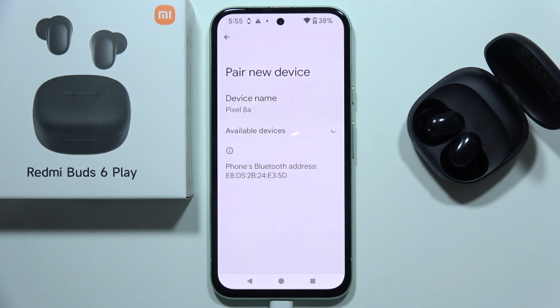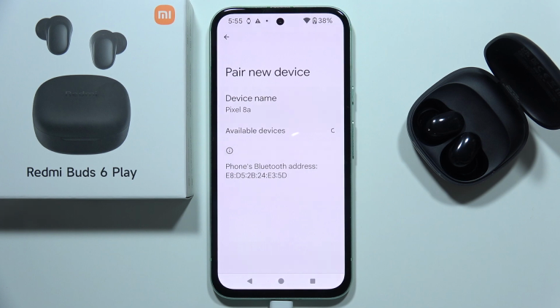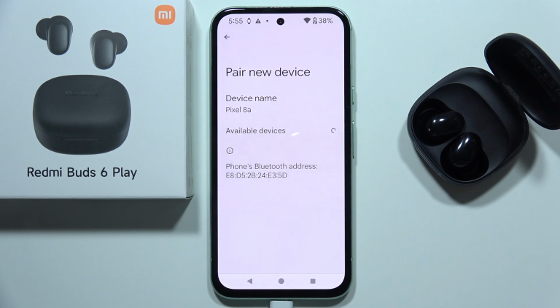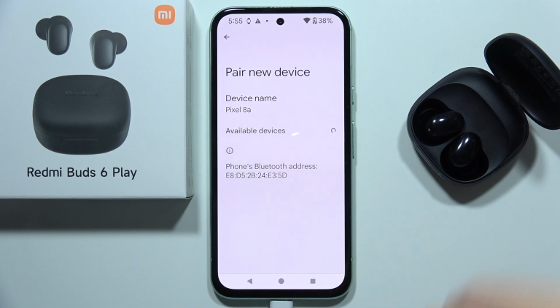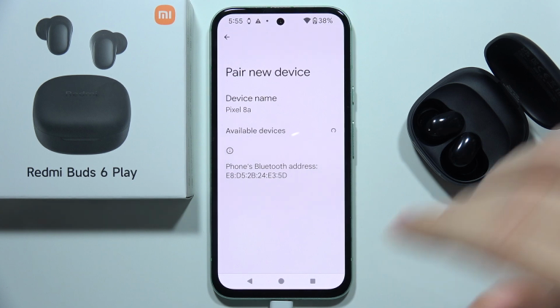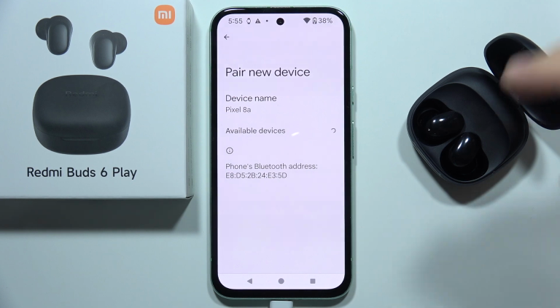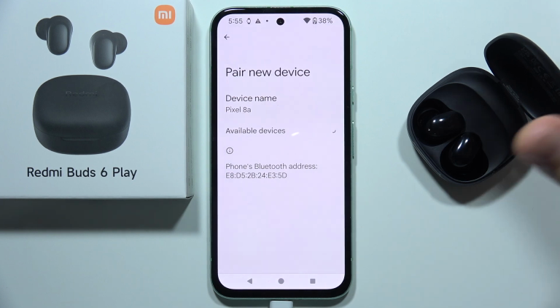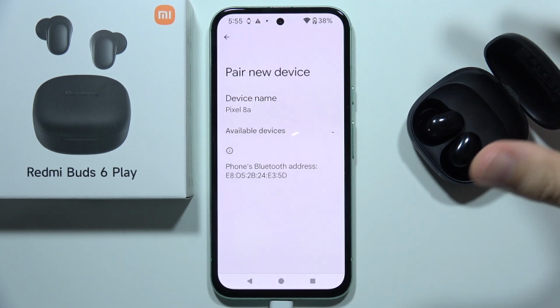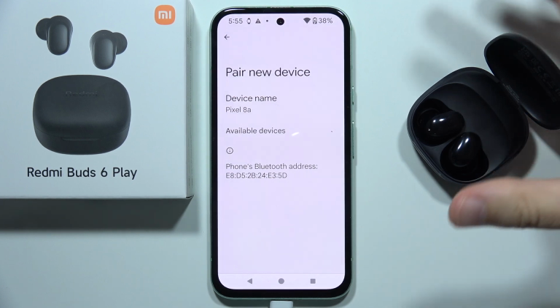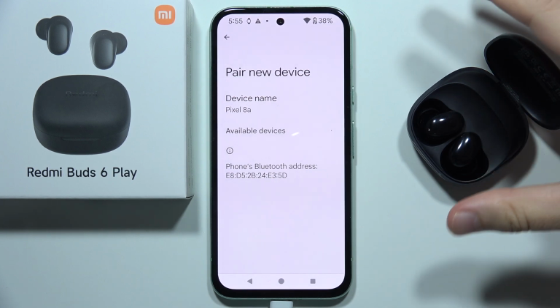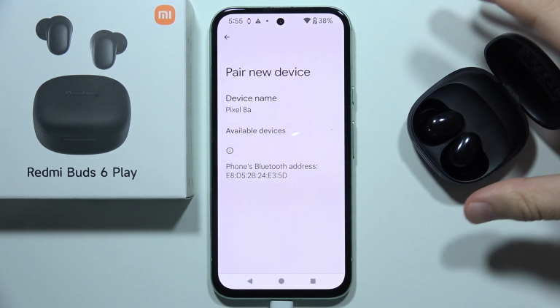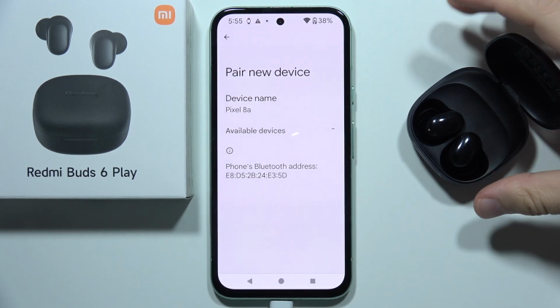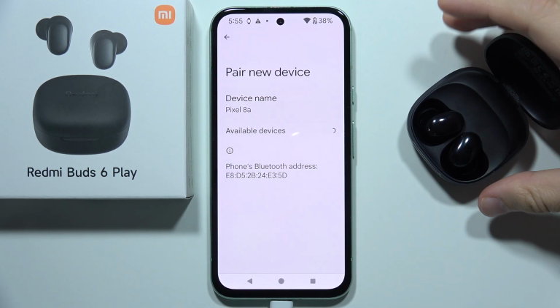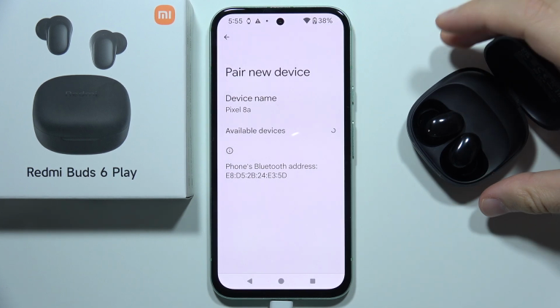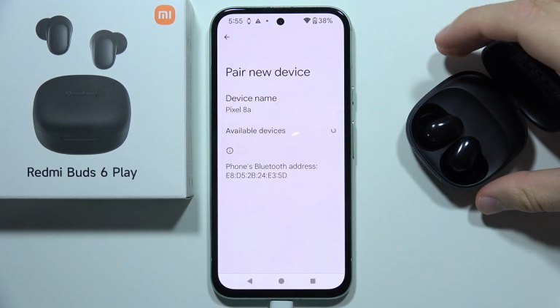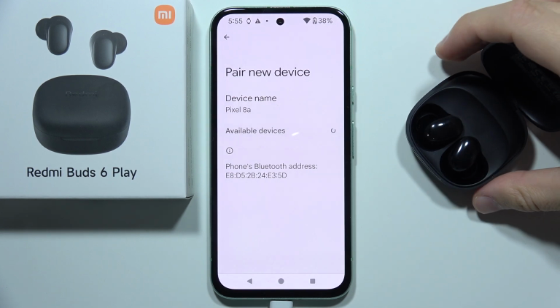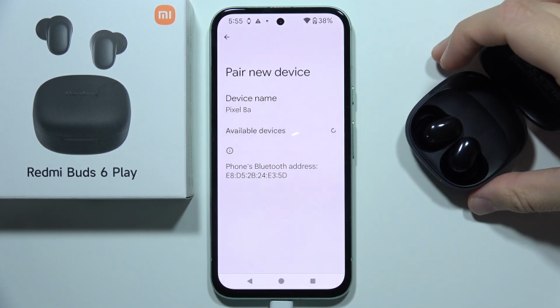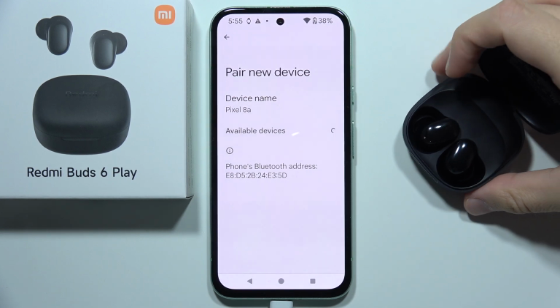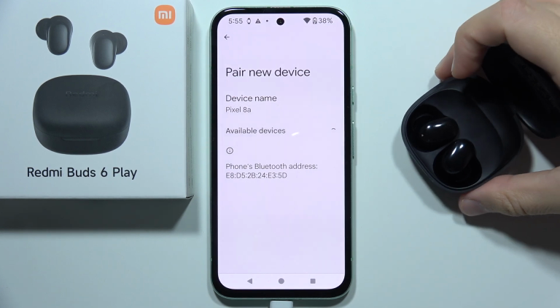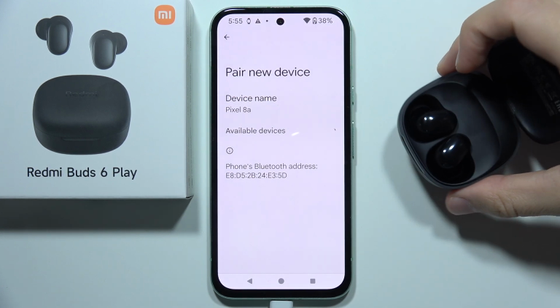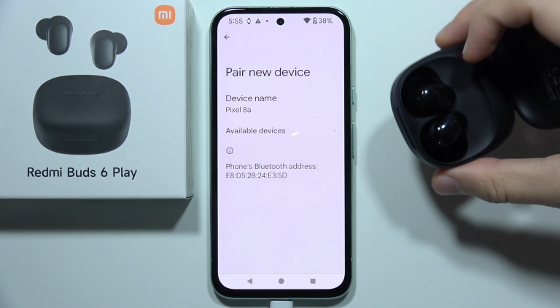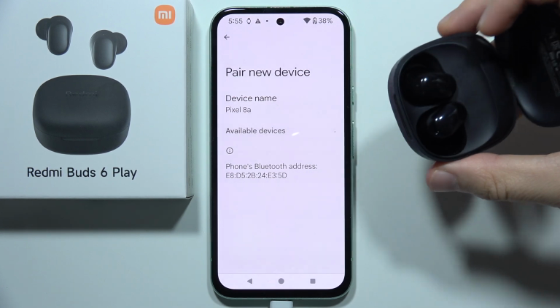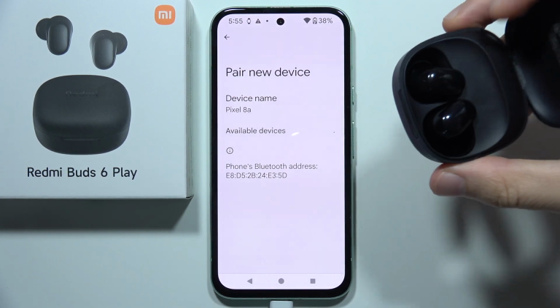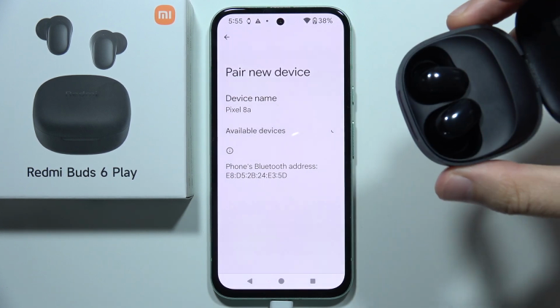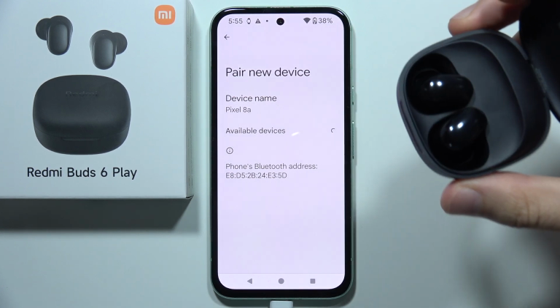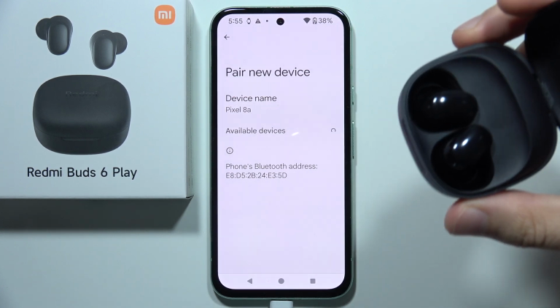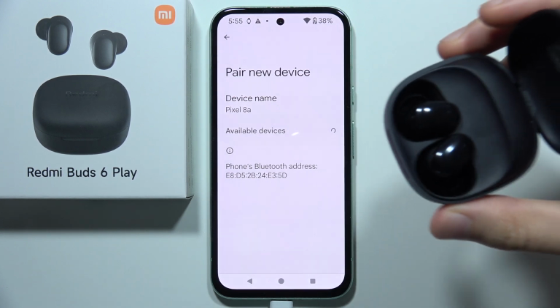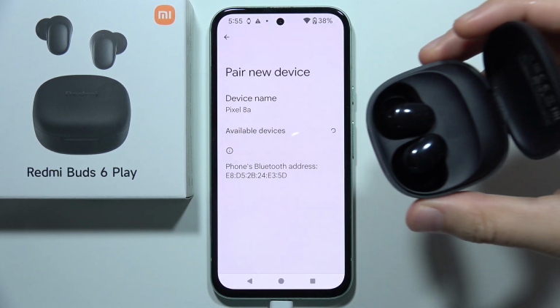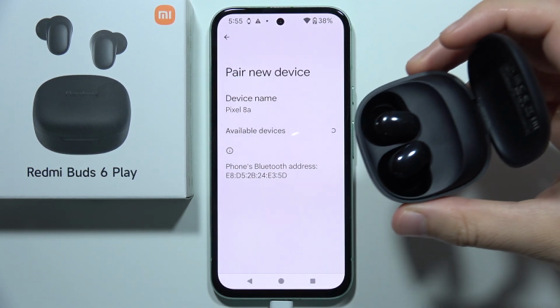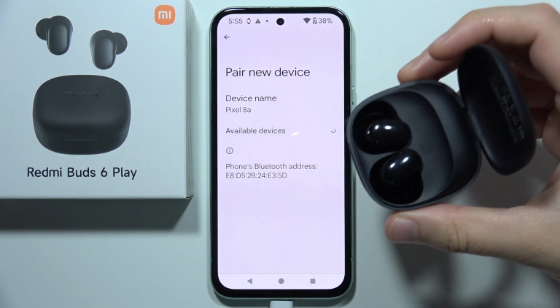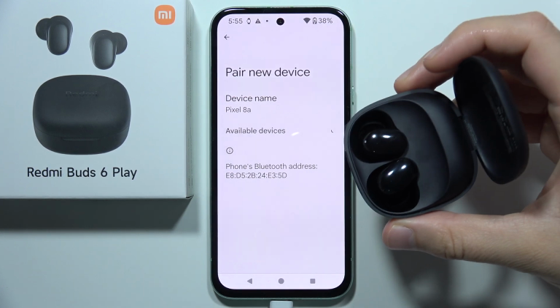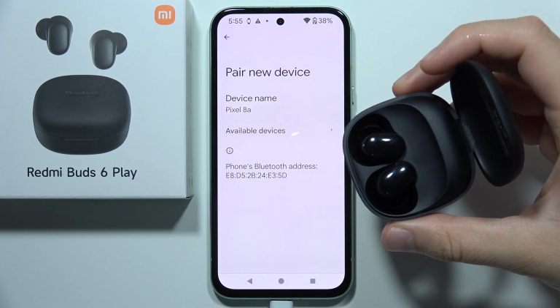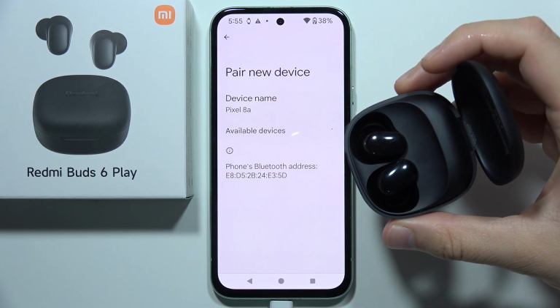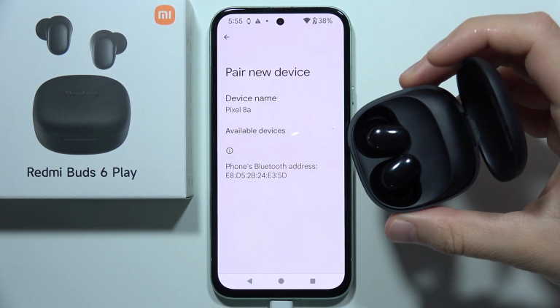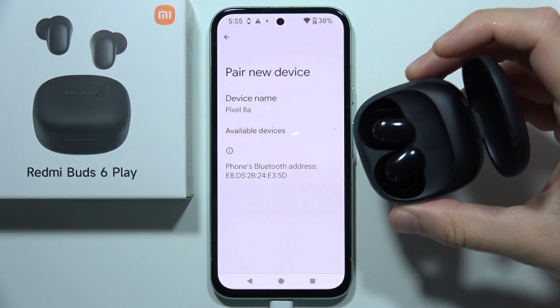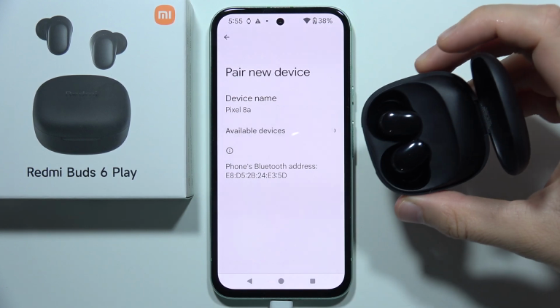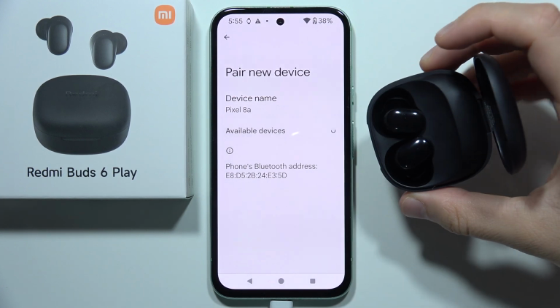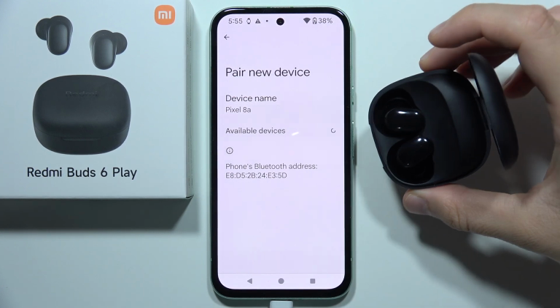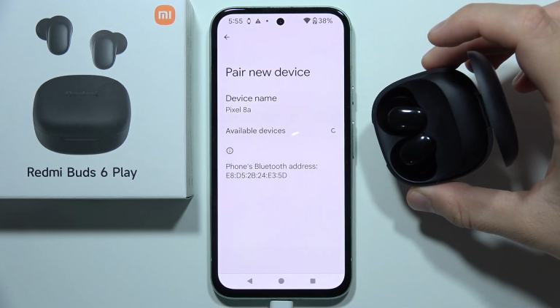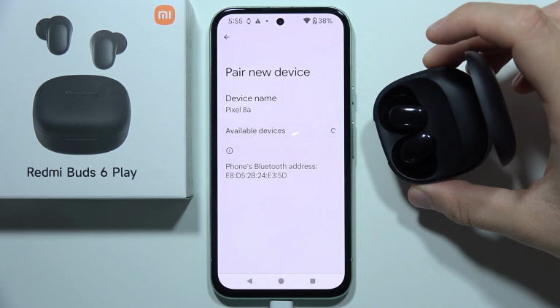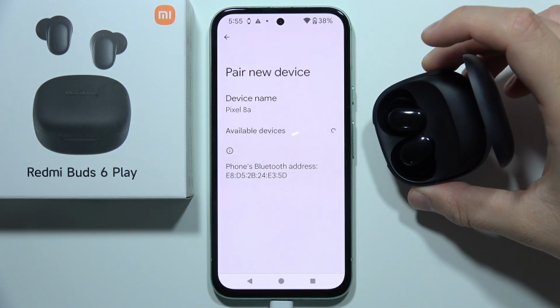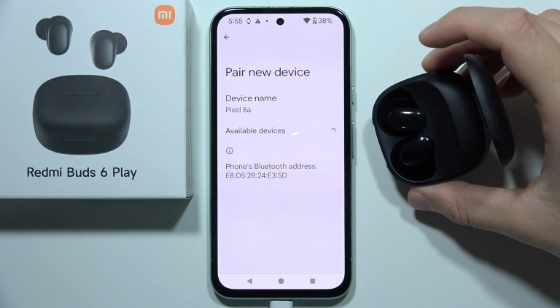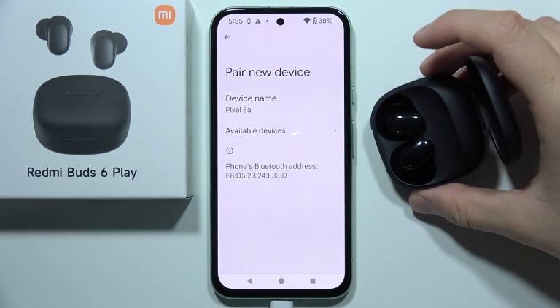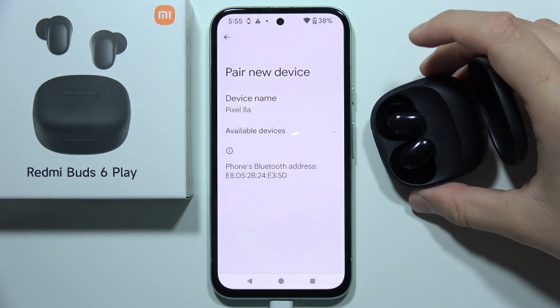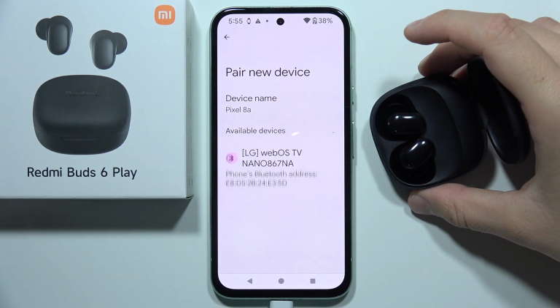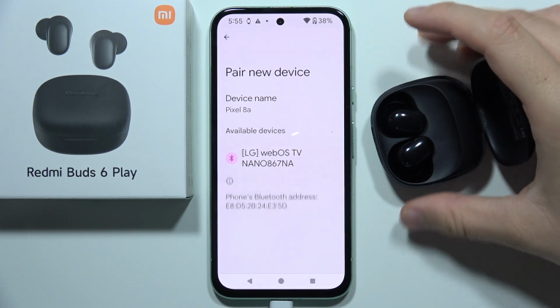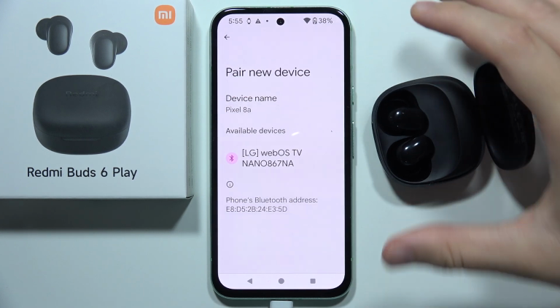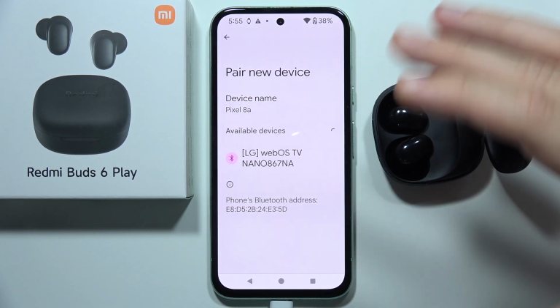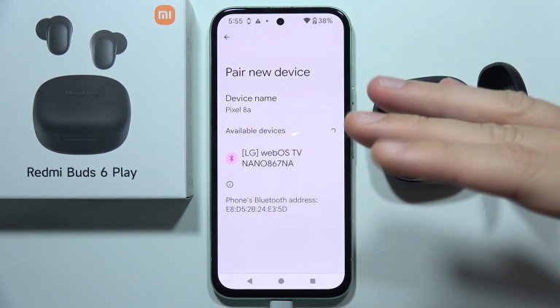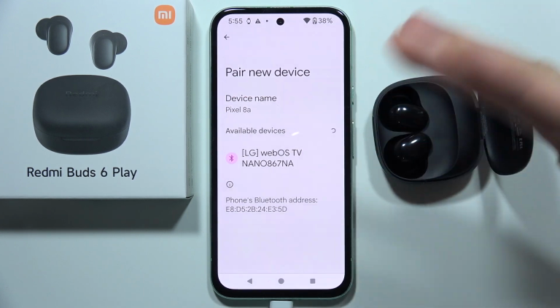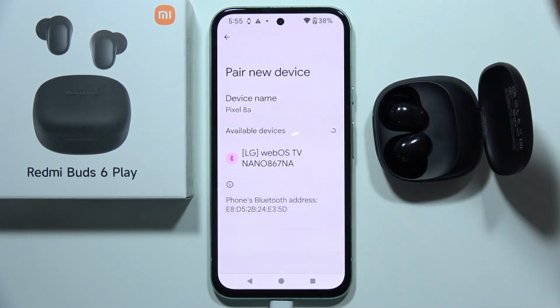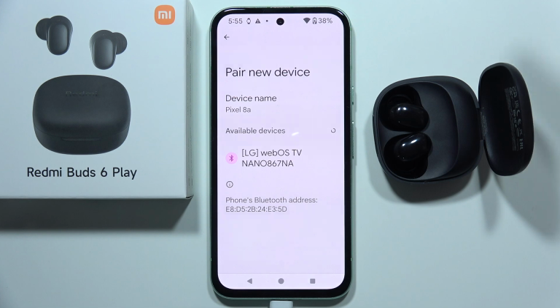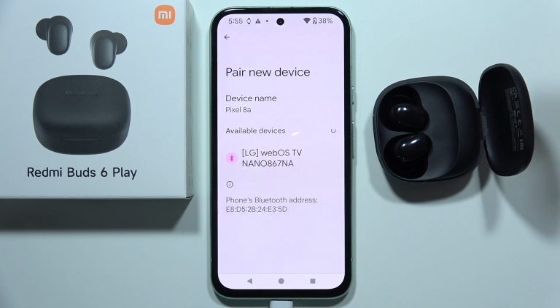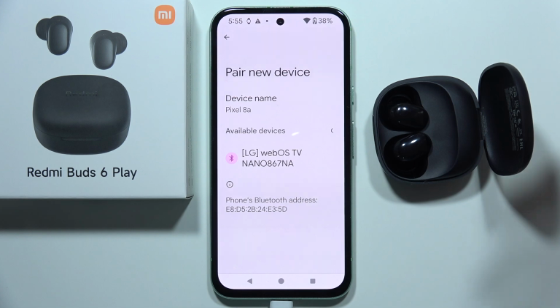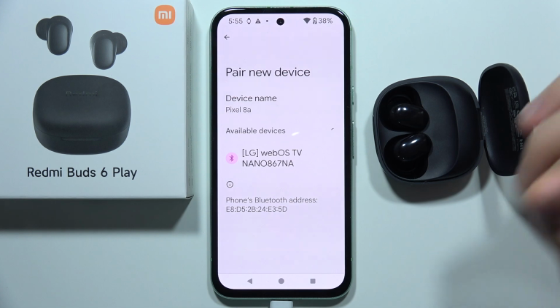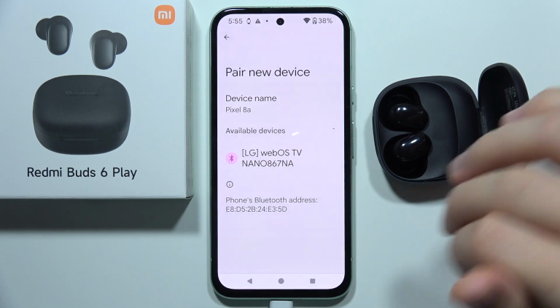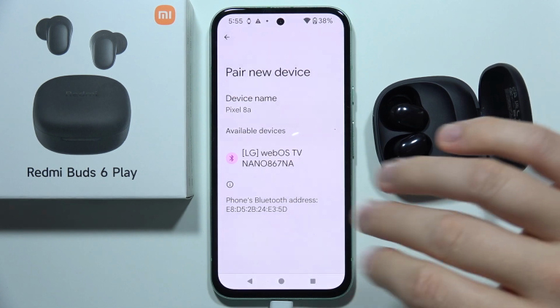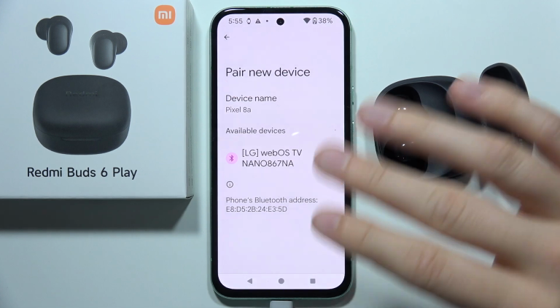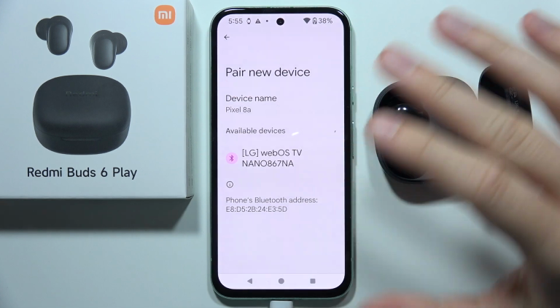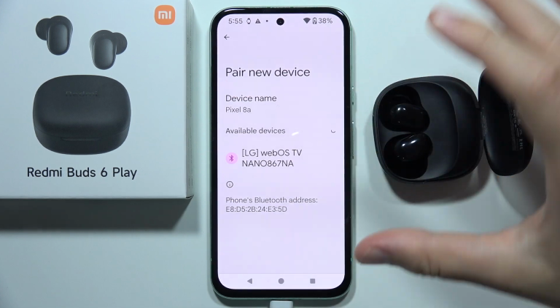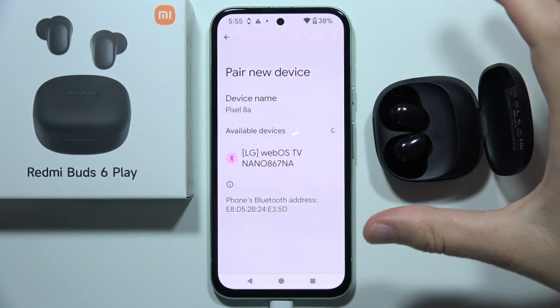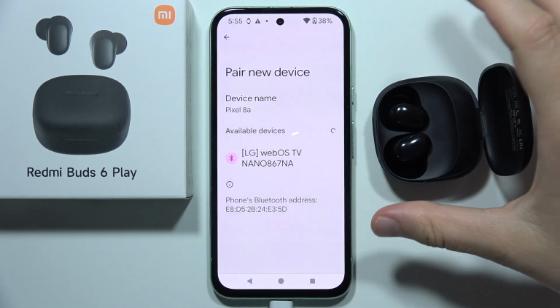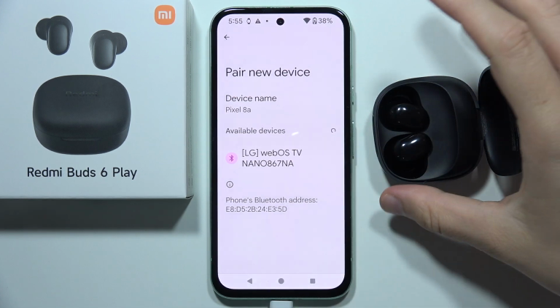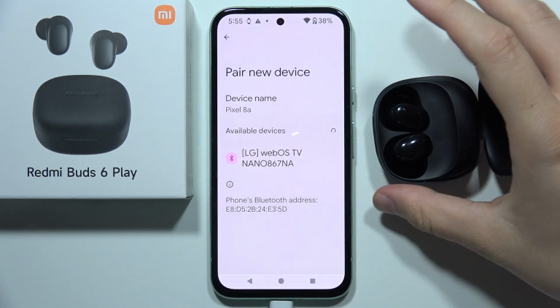Hey, let me show you how you can fix the issue when you connect Redmi Buds 6 Play into your device — your phone, a laptop, or any other device.